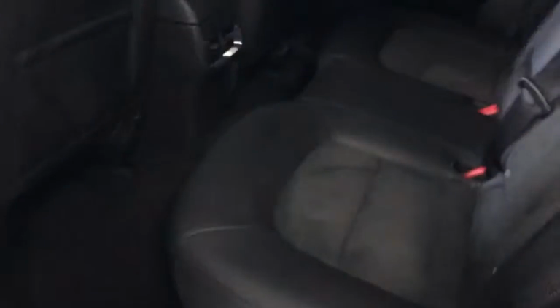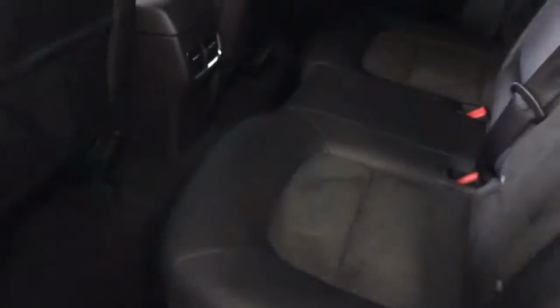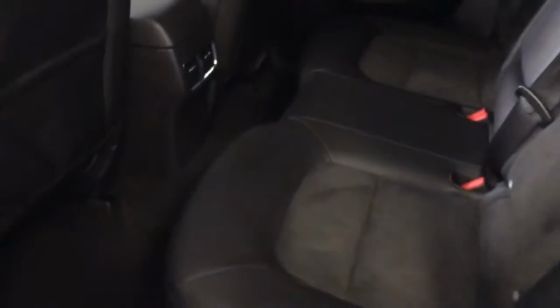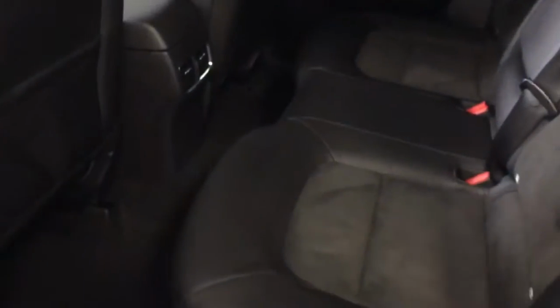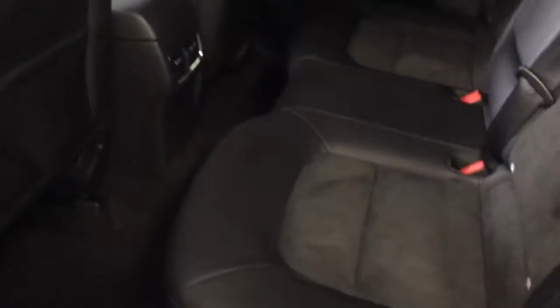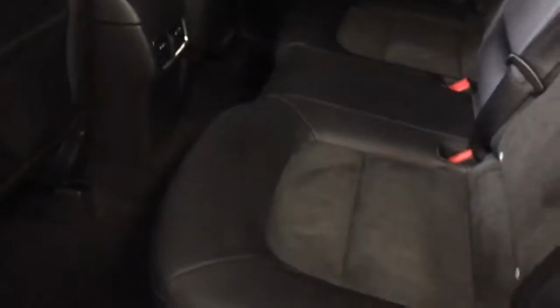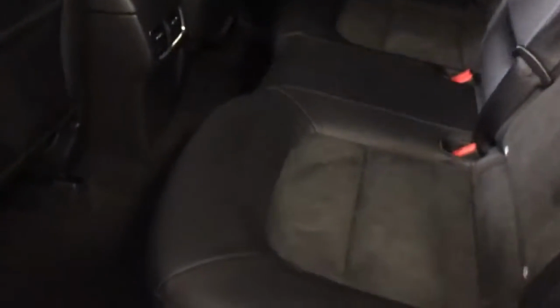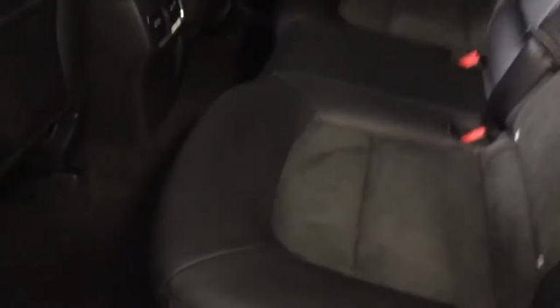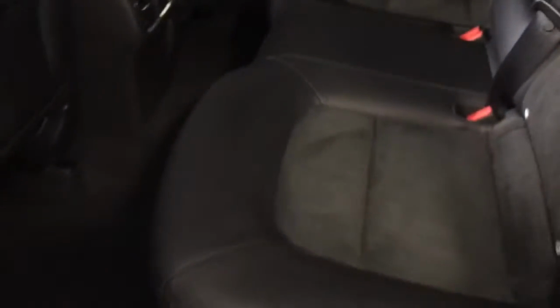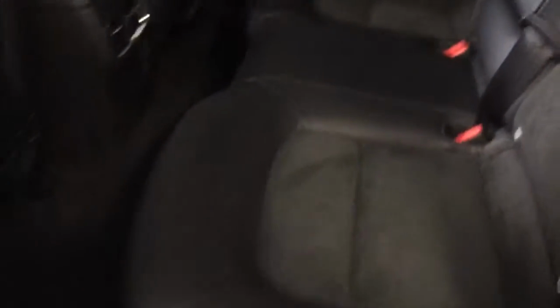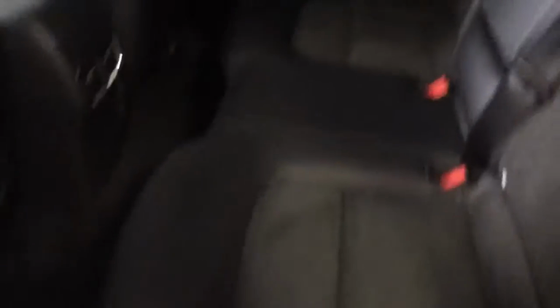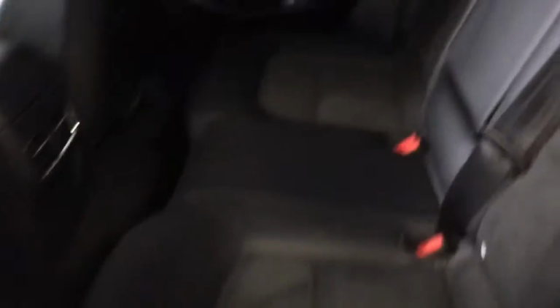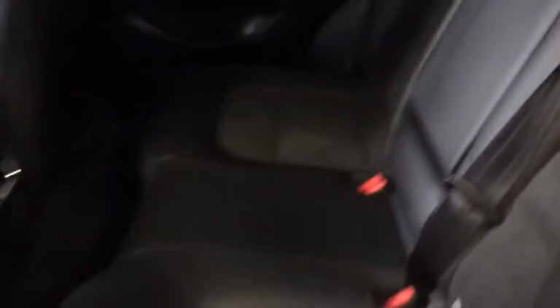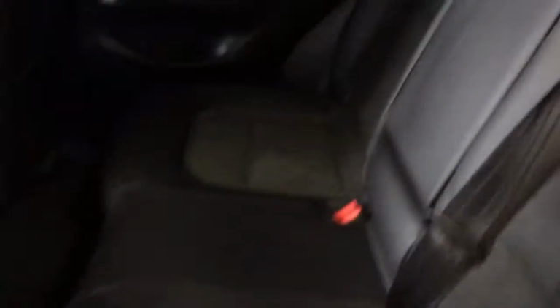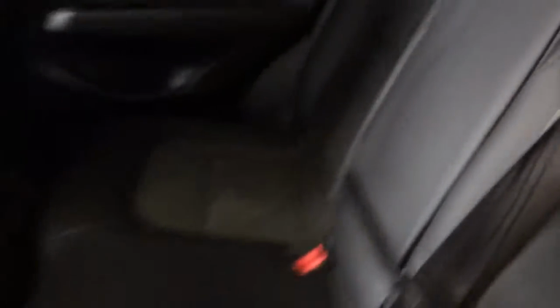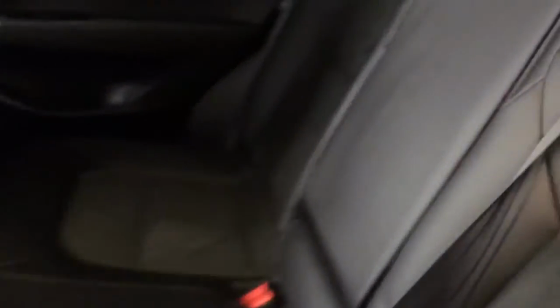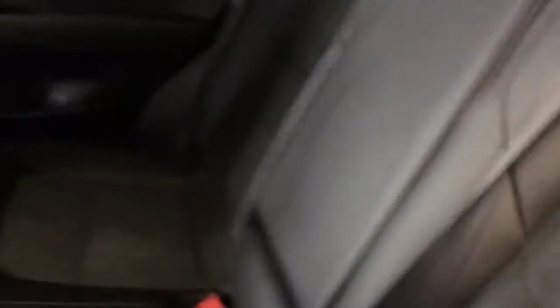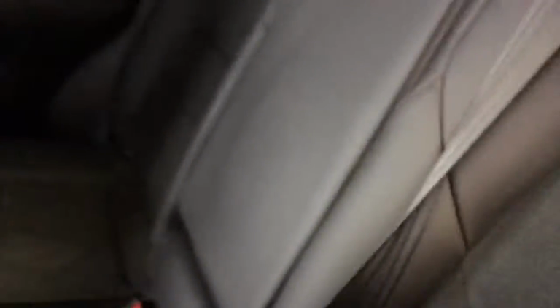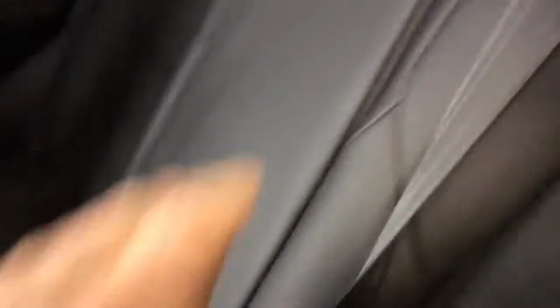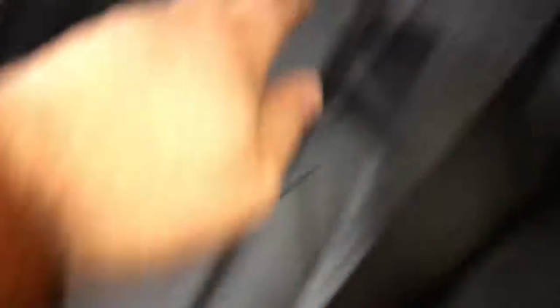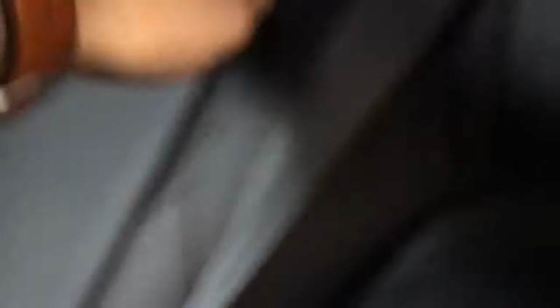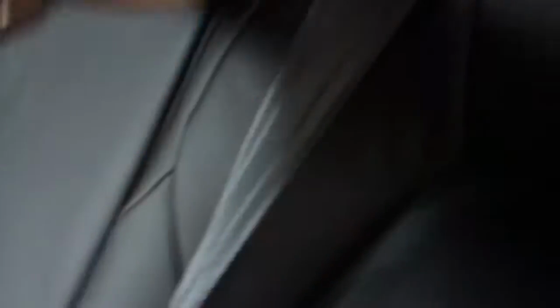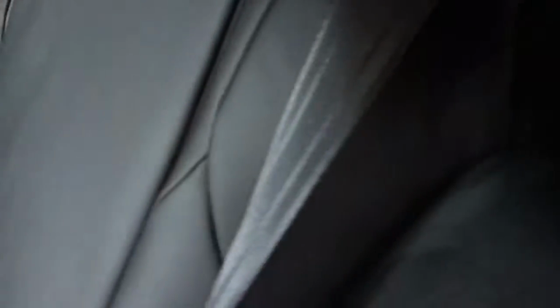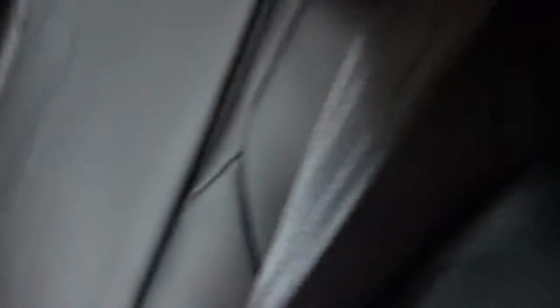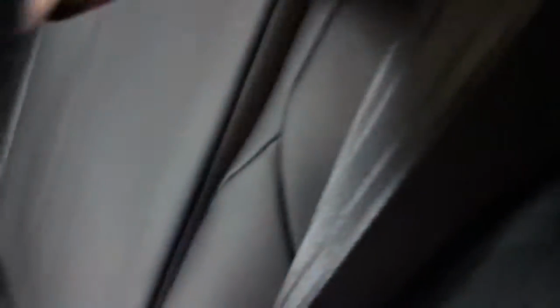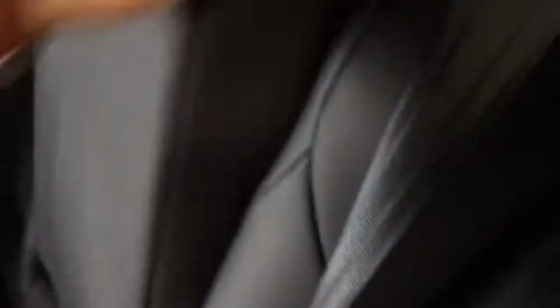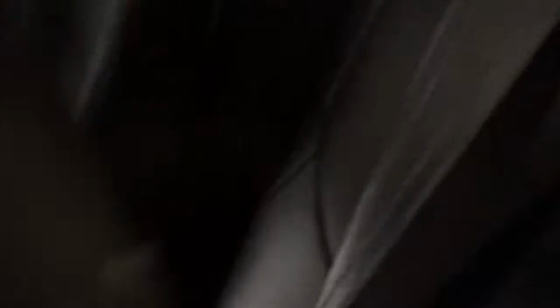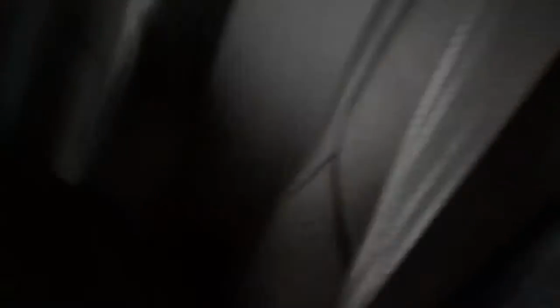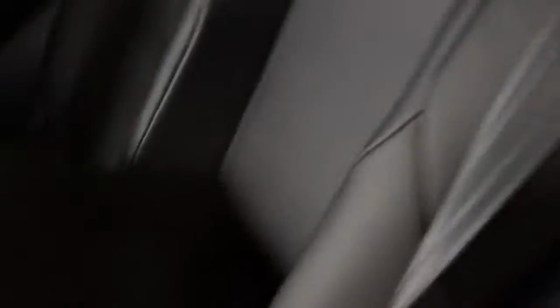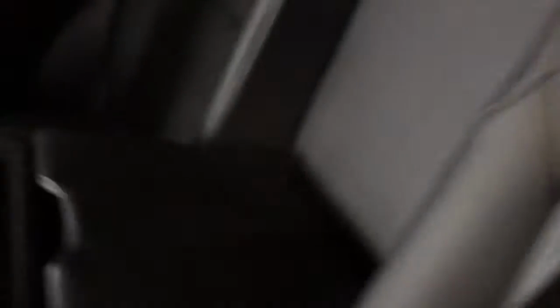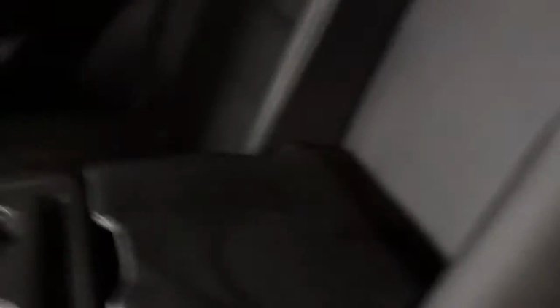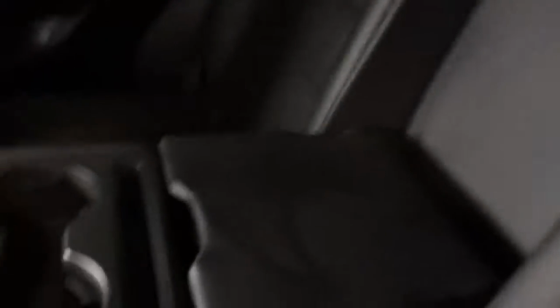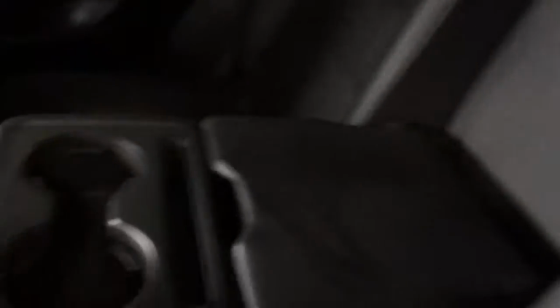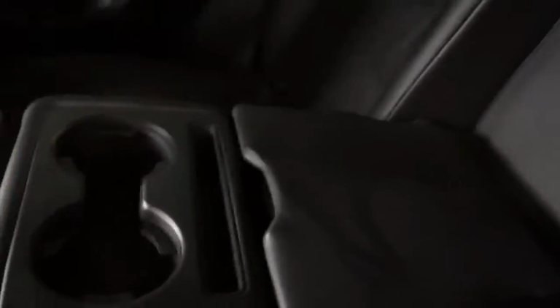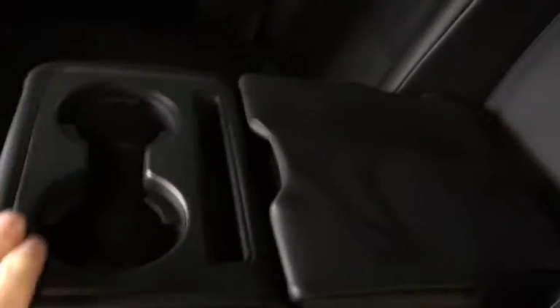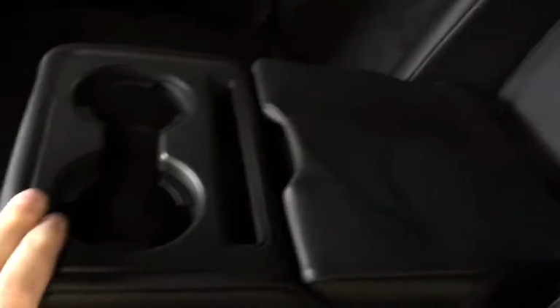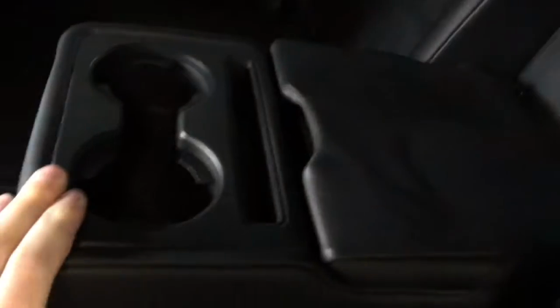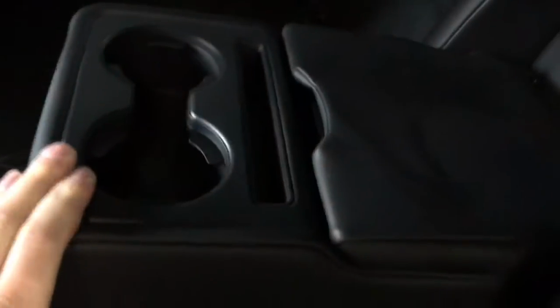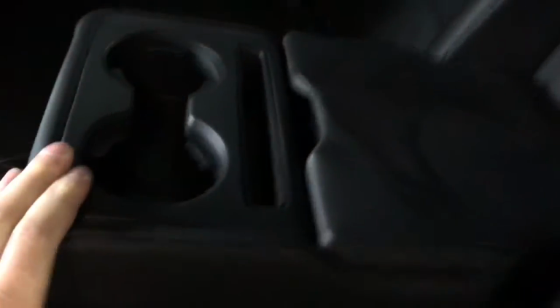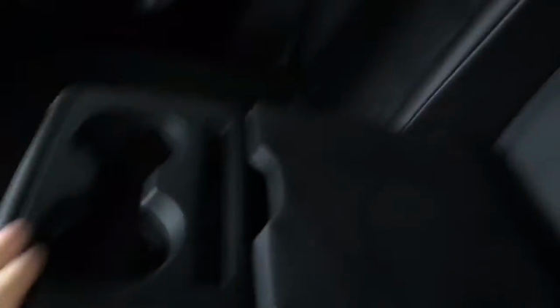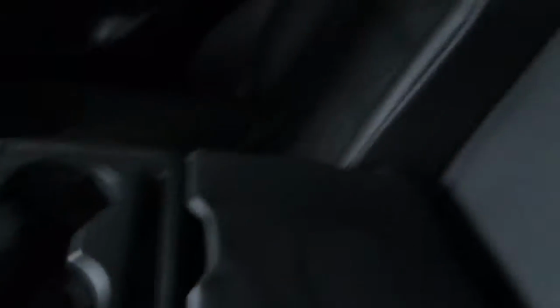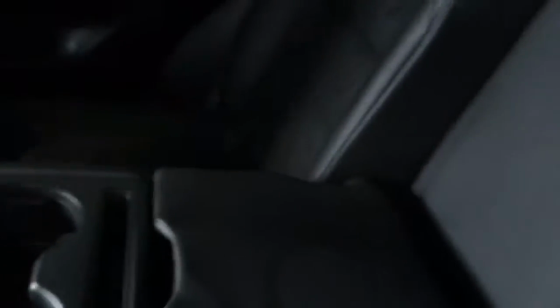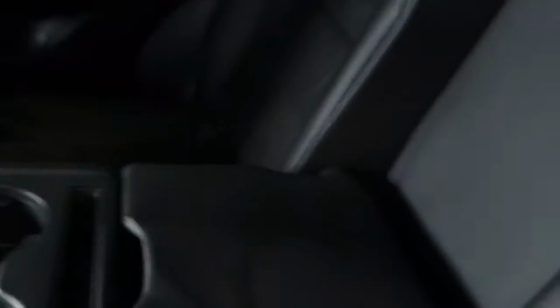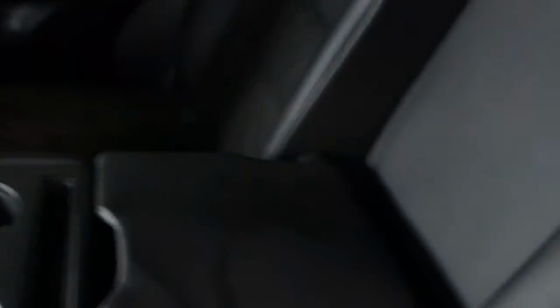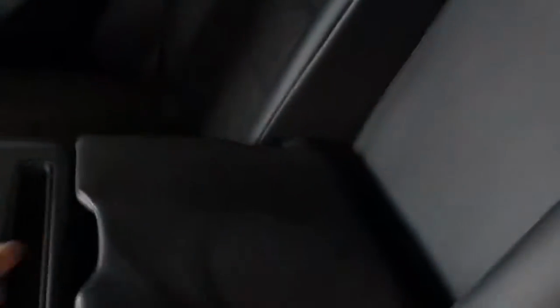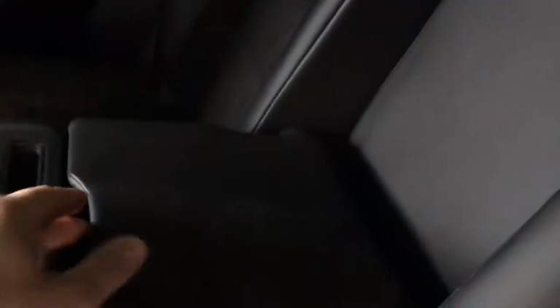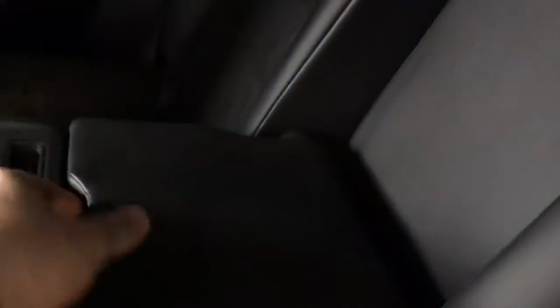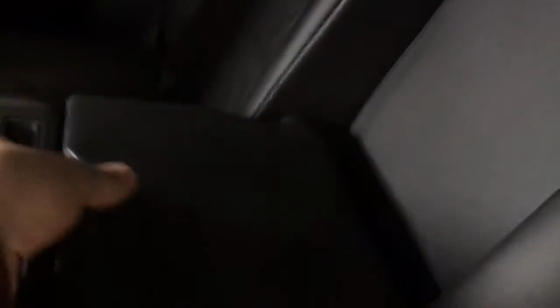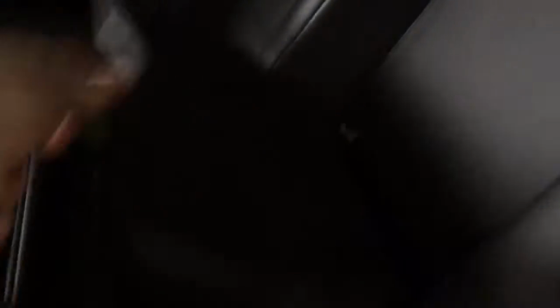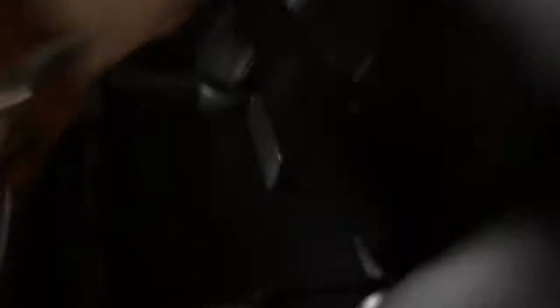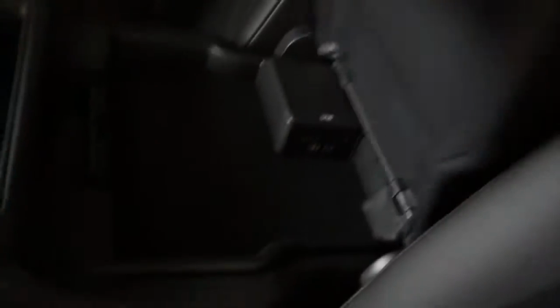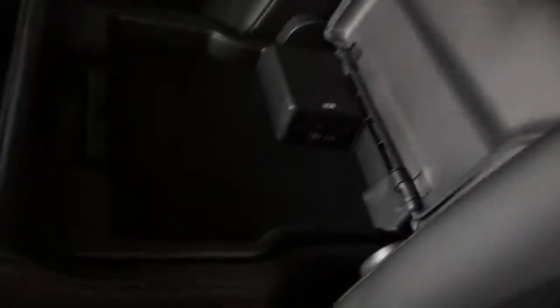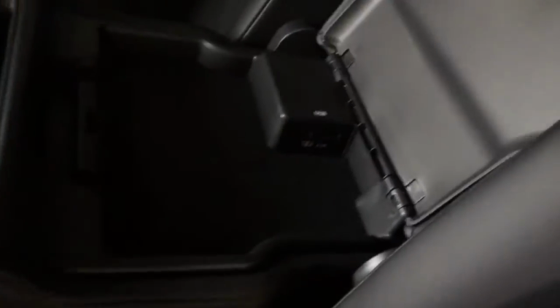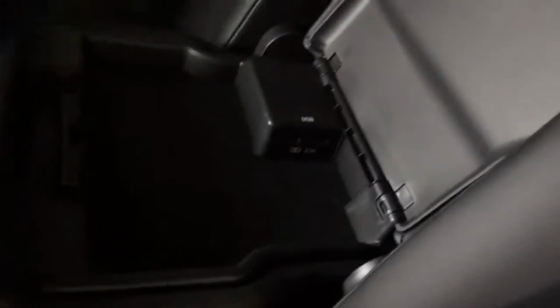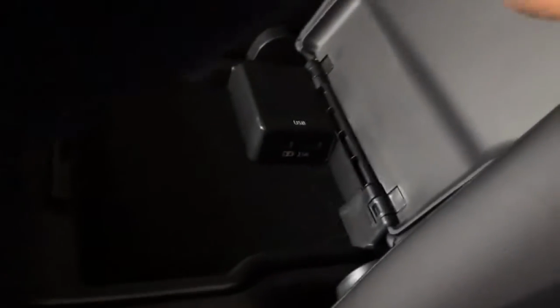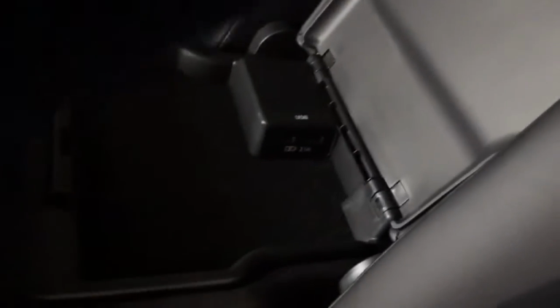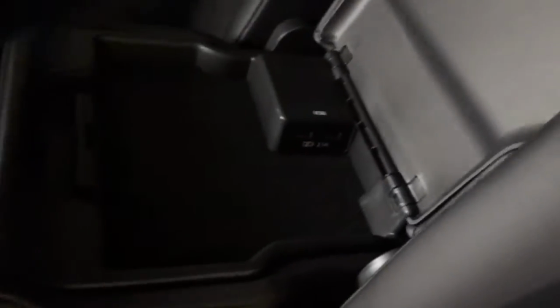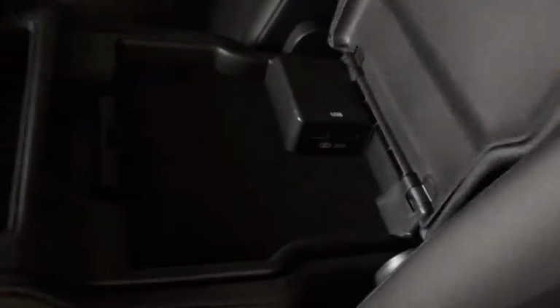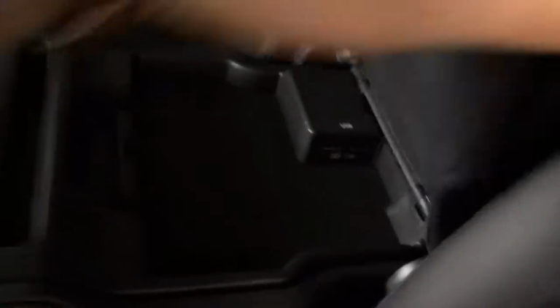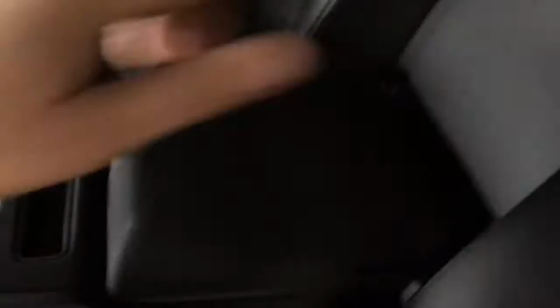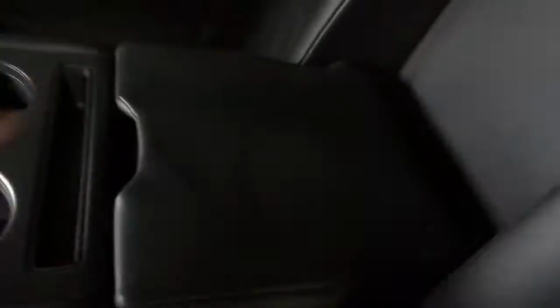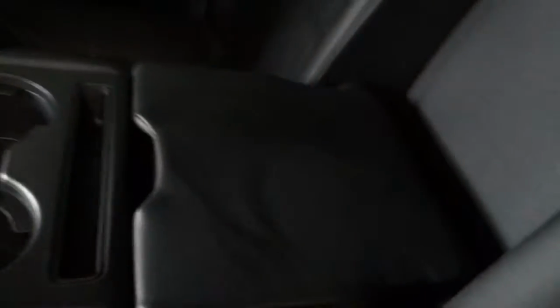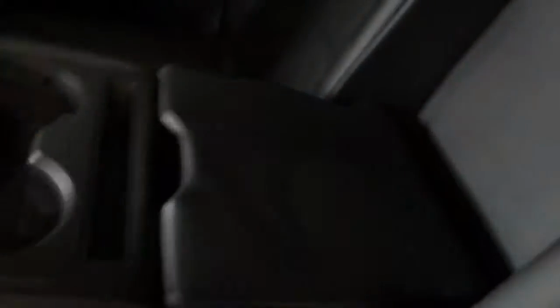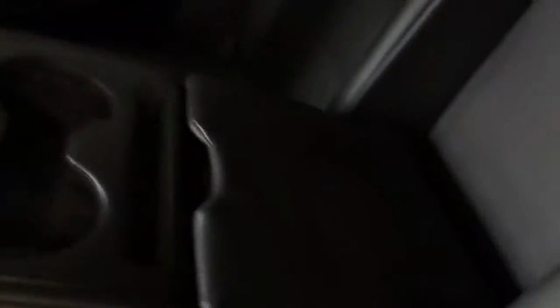Nice and spacious backseat — passengers will be very comfortable. Got the armrest and cup holders, and a couple USB ports in there.